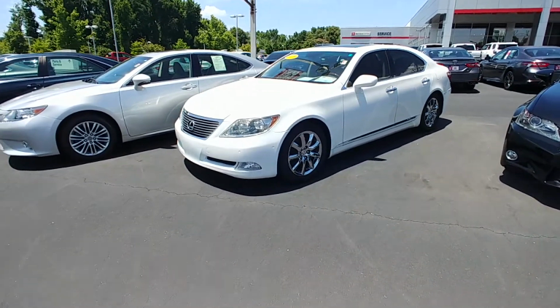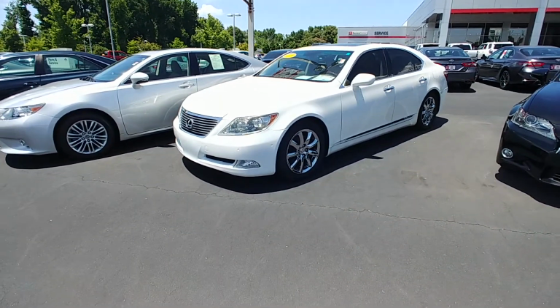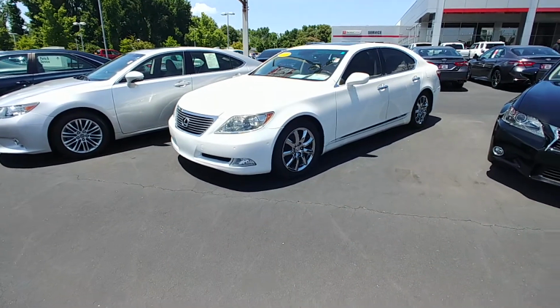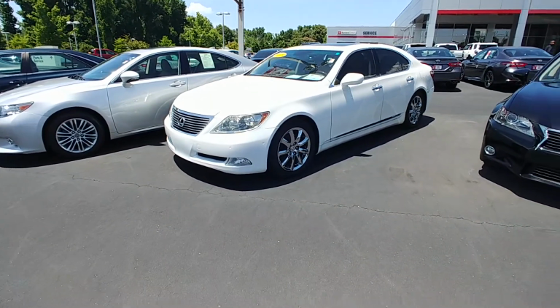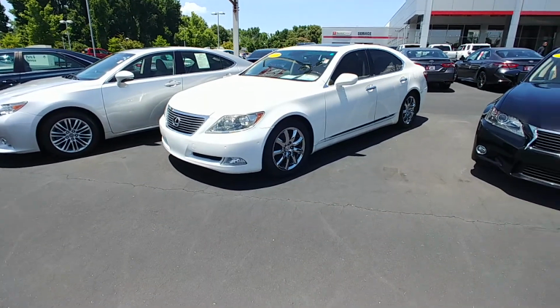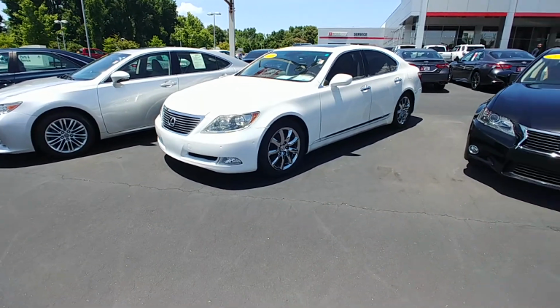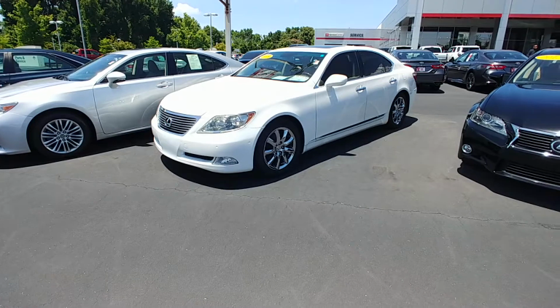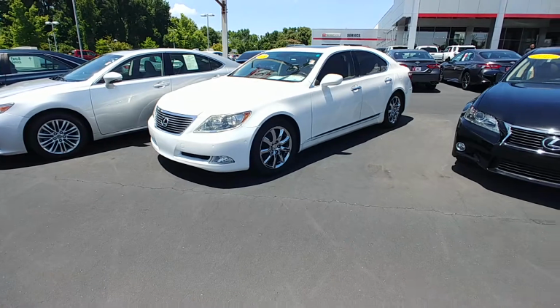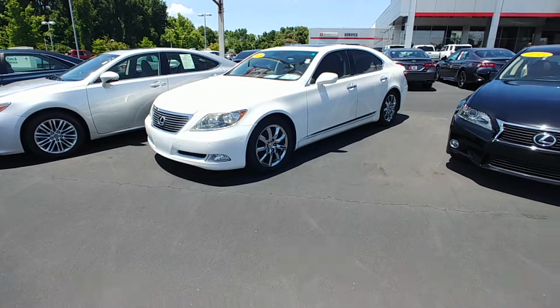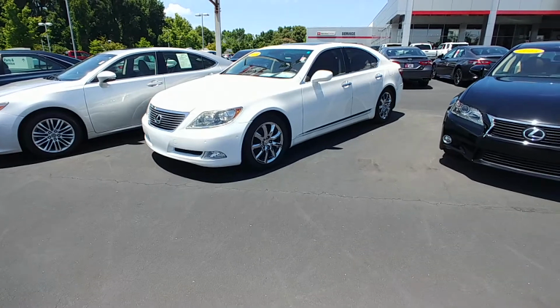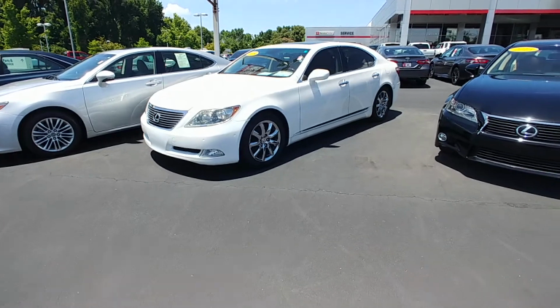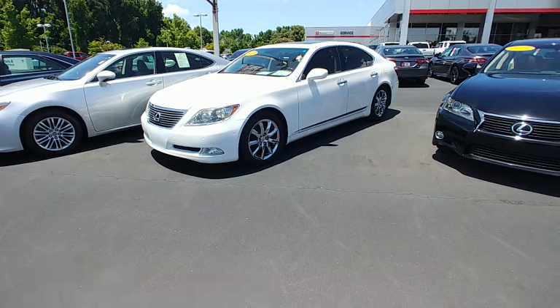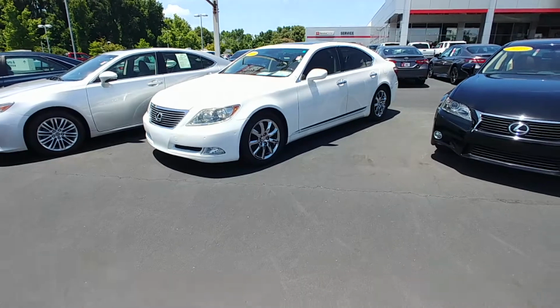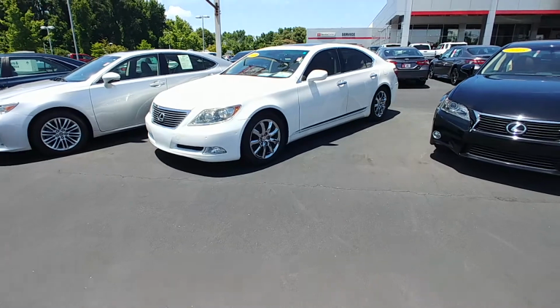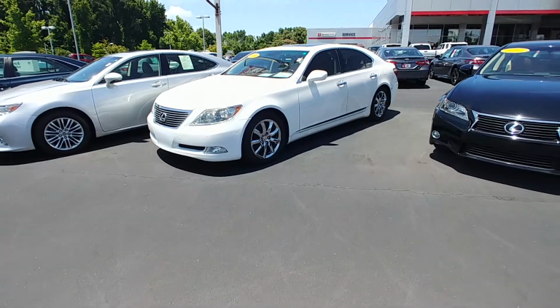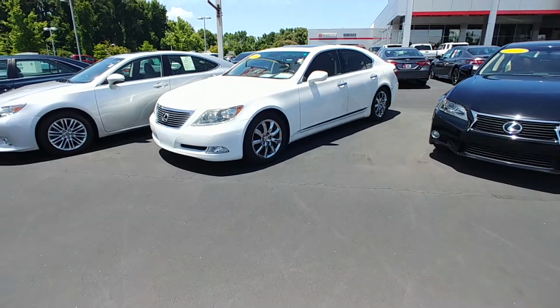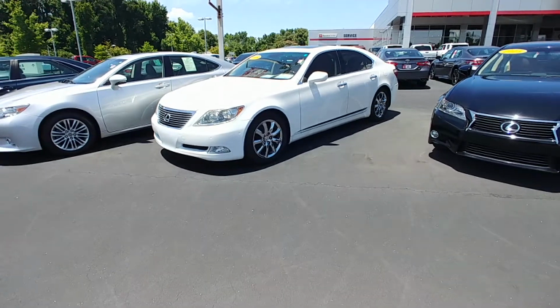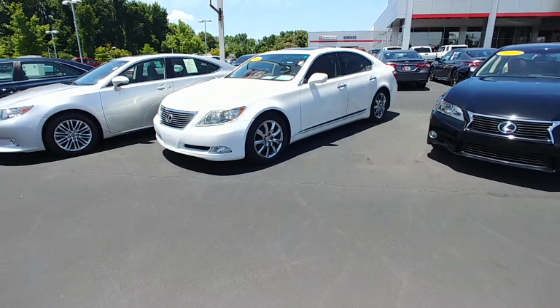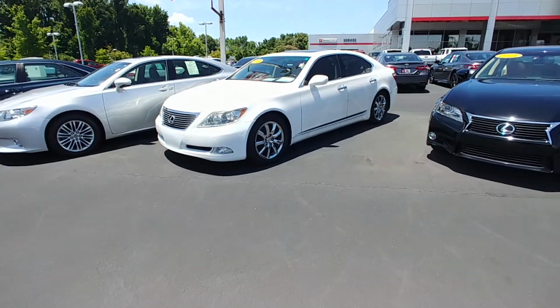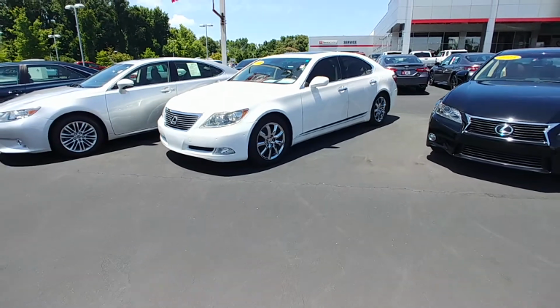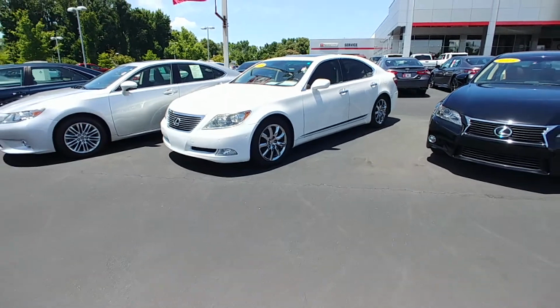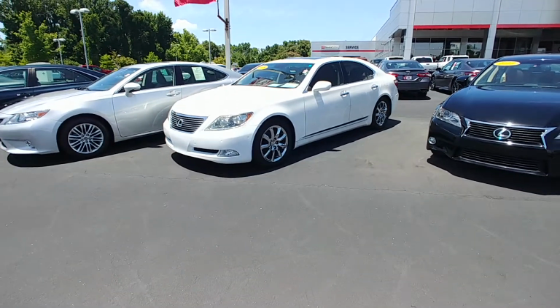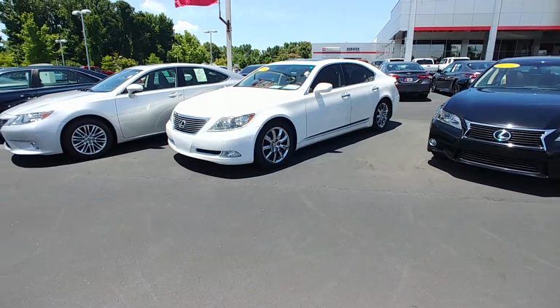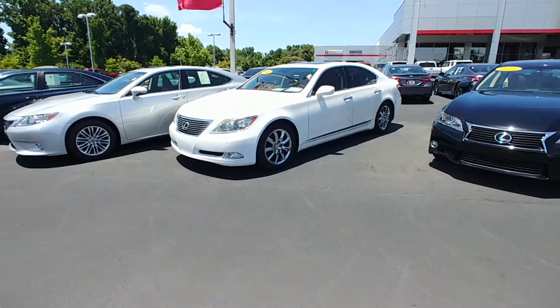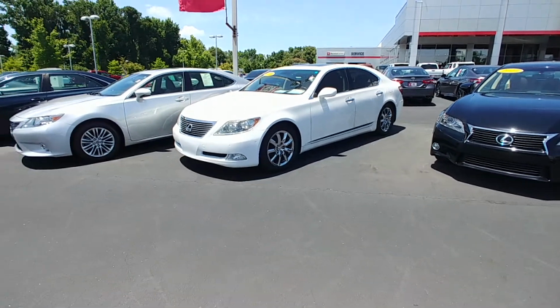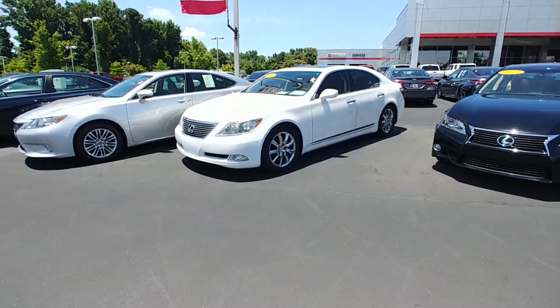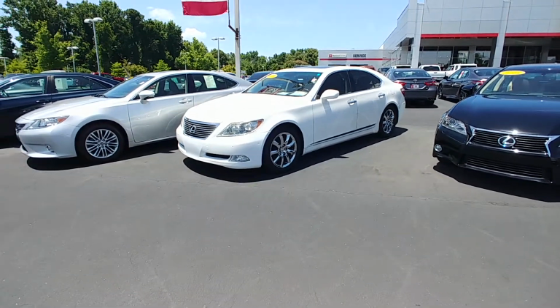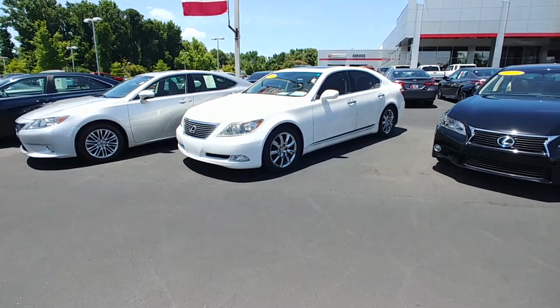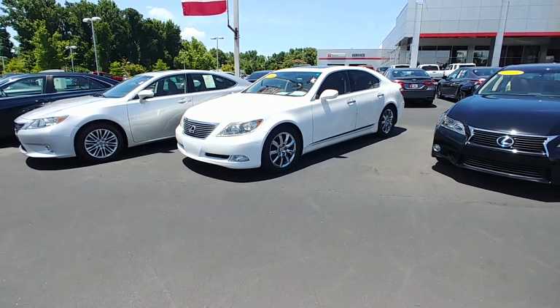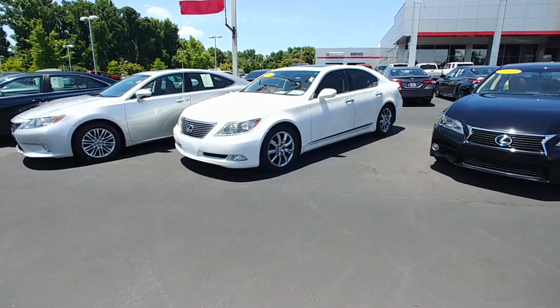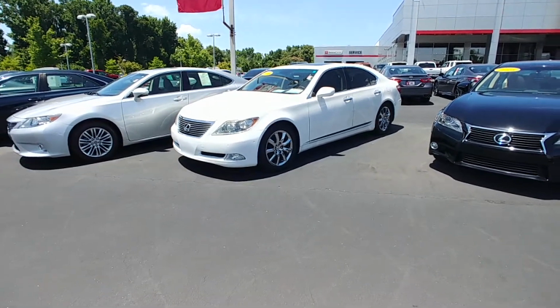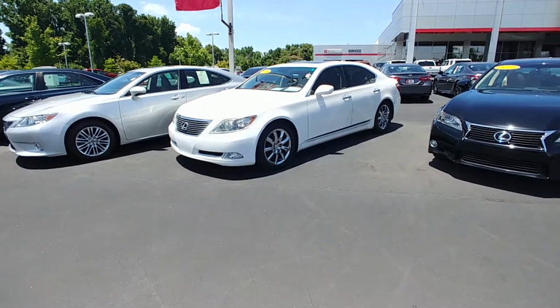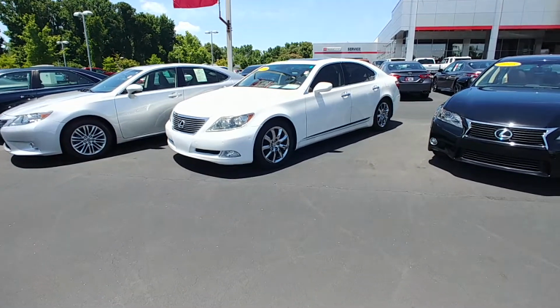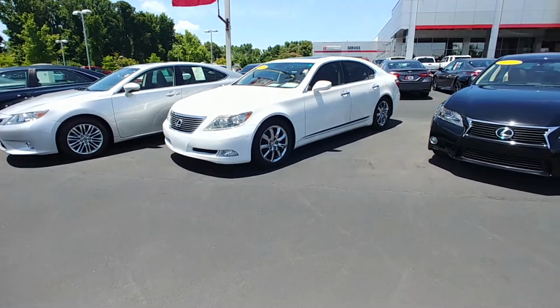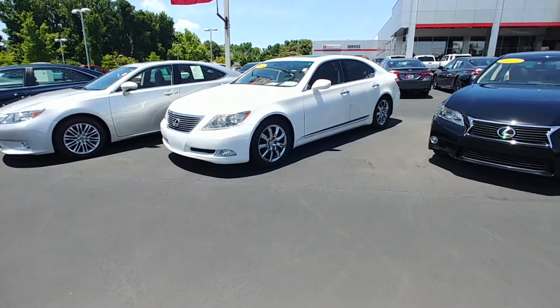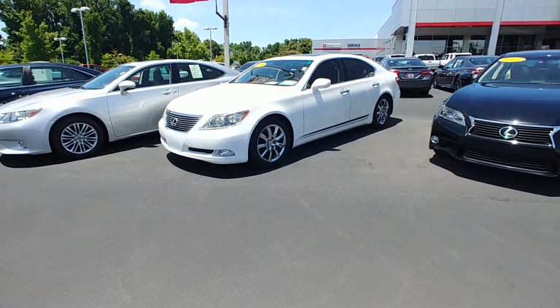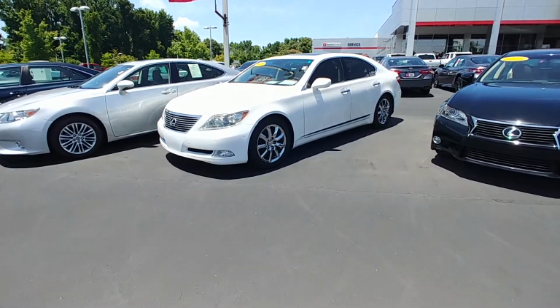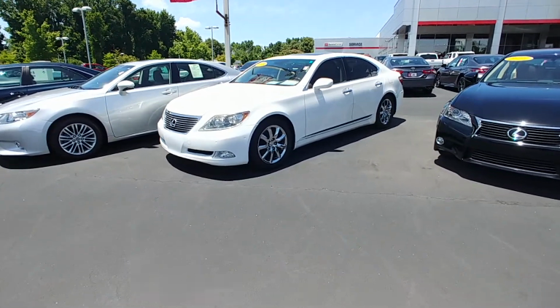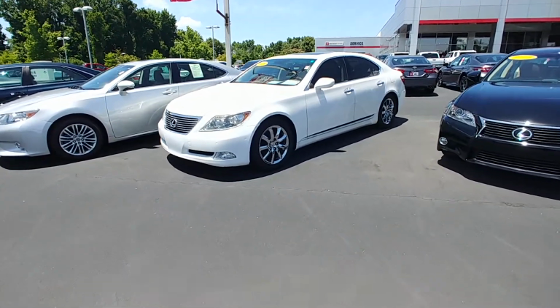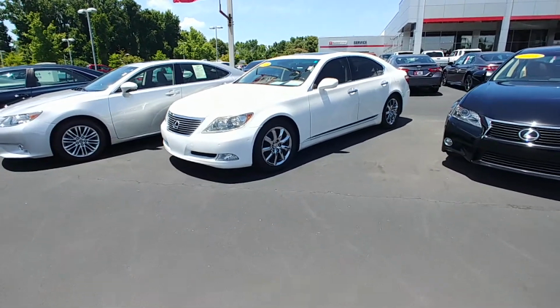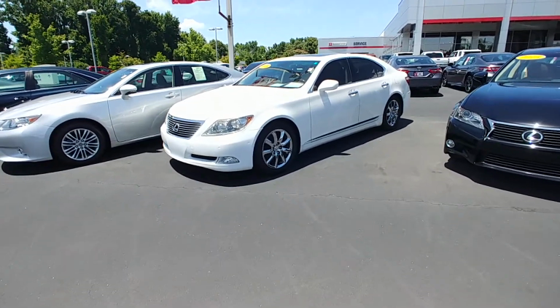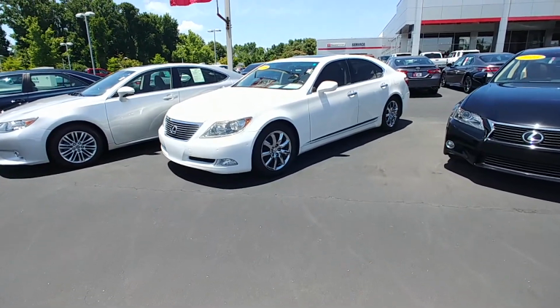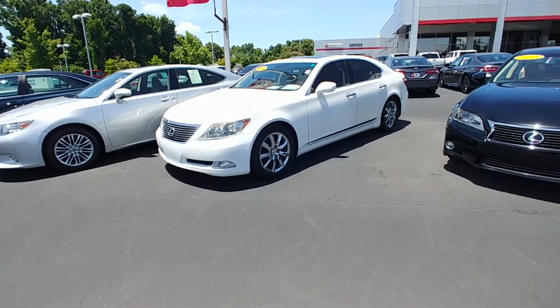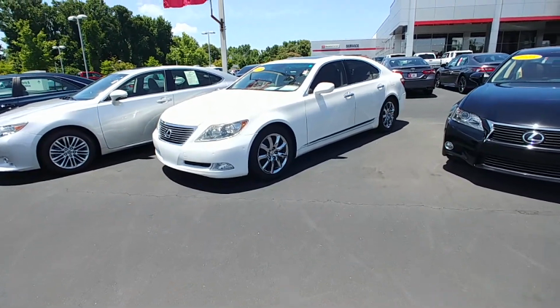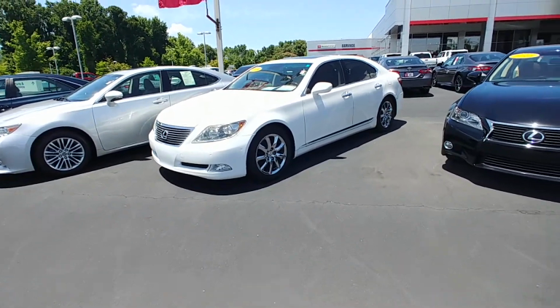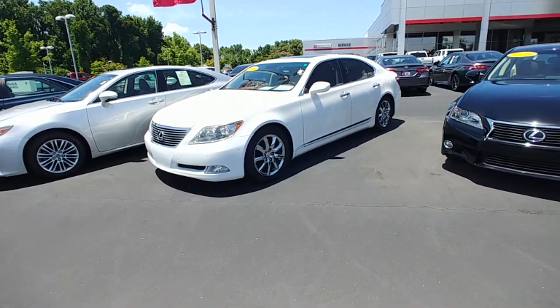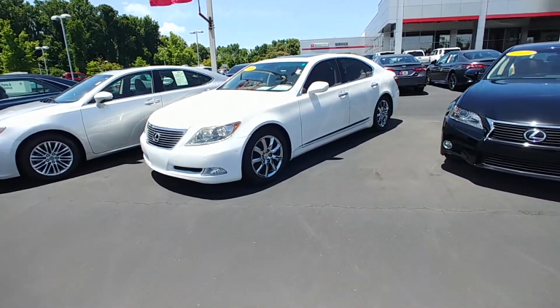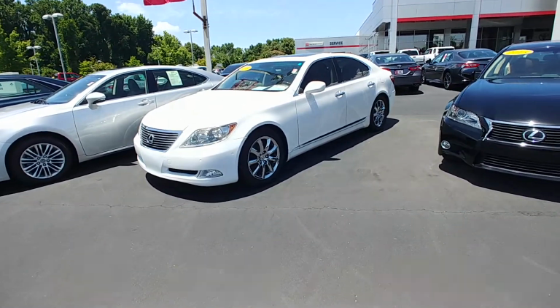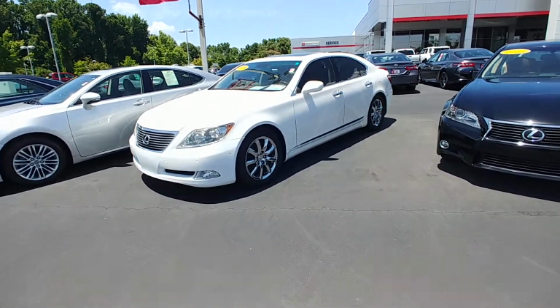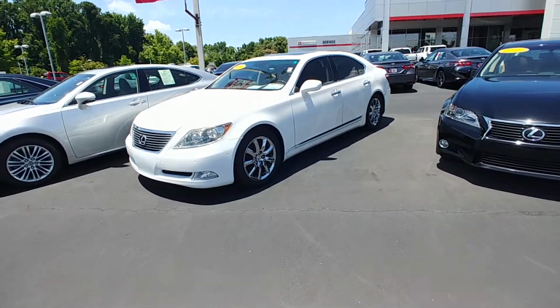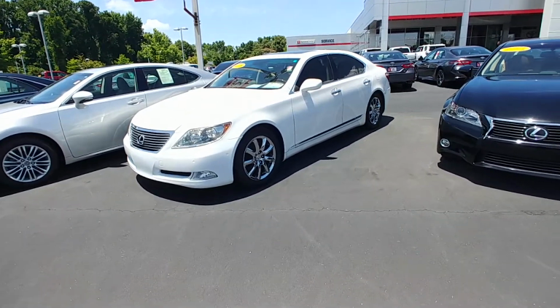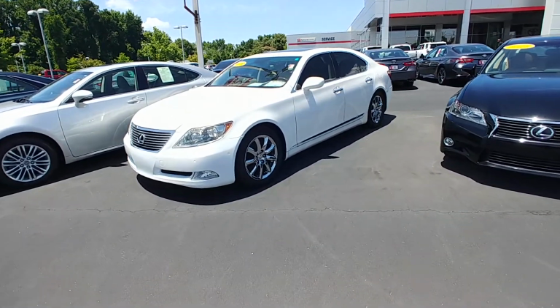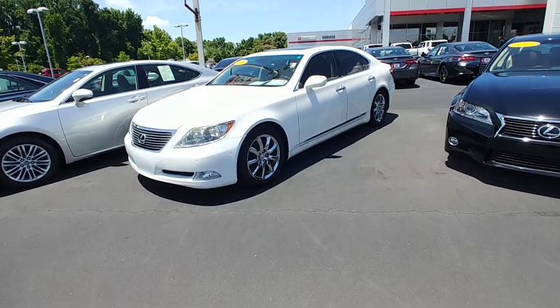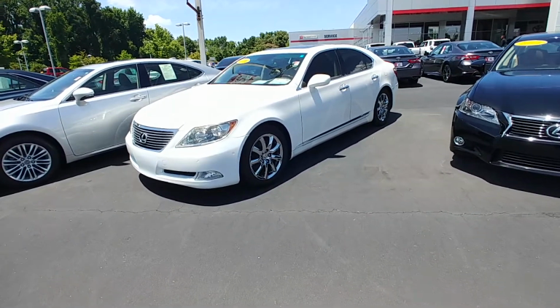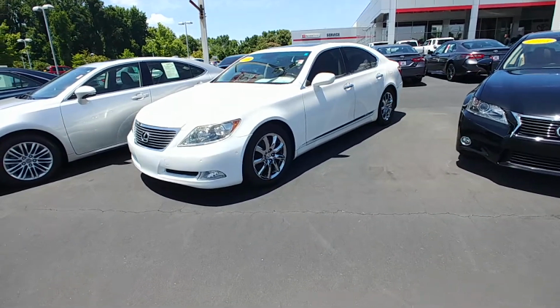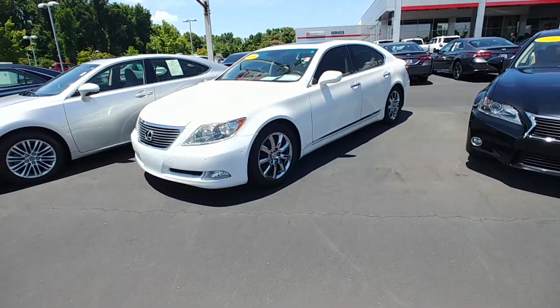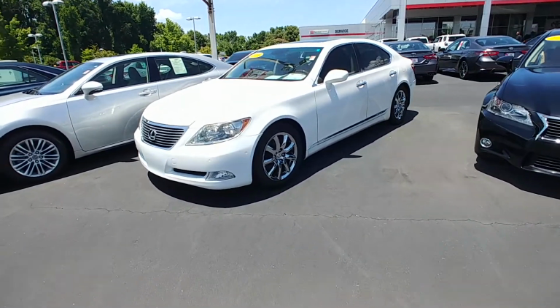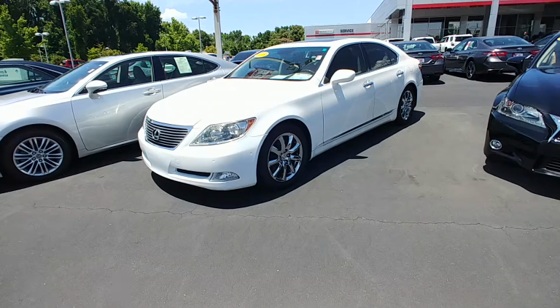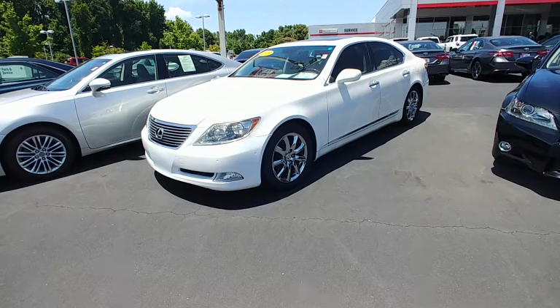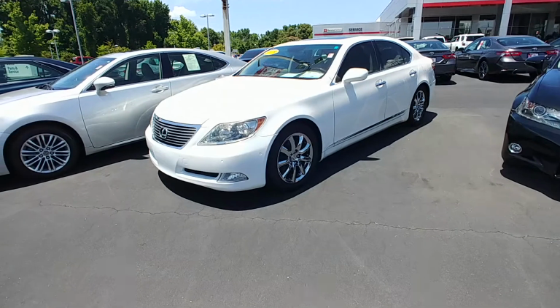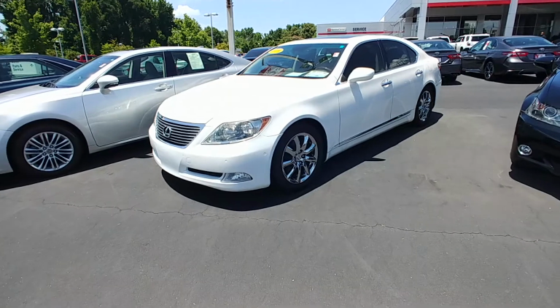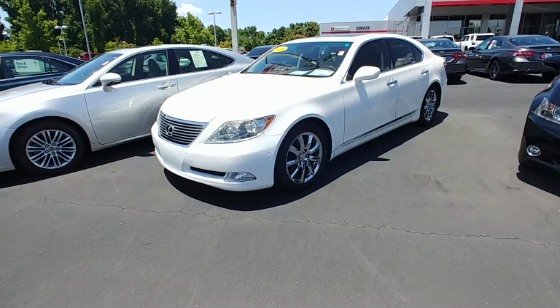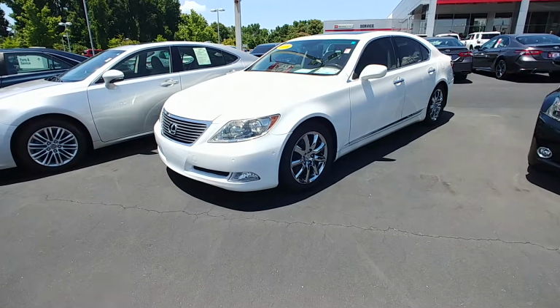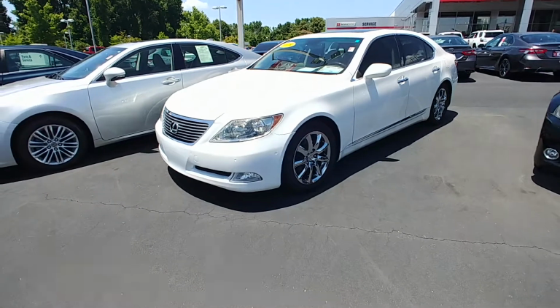This car is absolutely perfect. Probably the cleanest 10-year-old Lexus I've ever seen come through here.